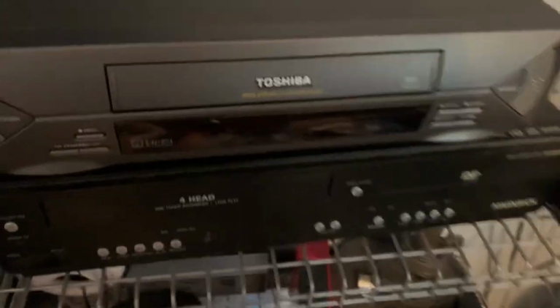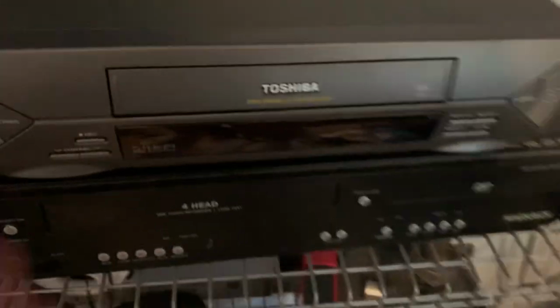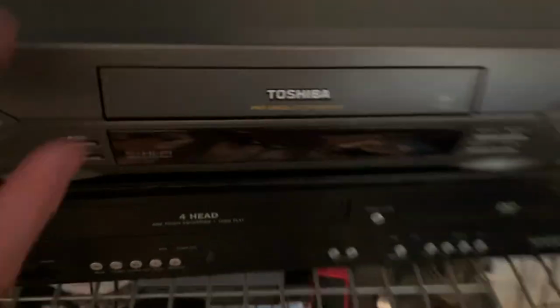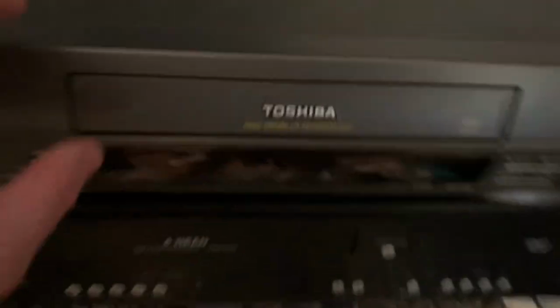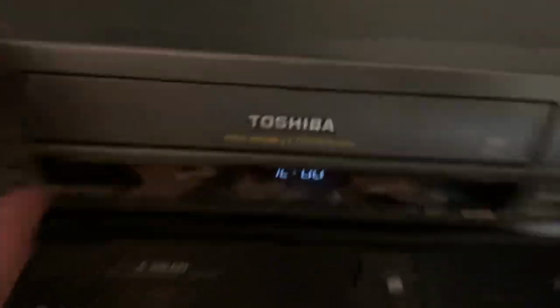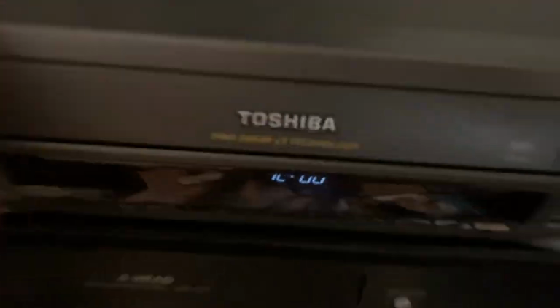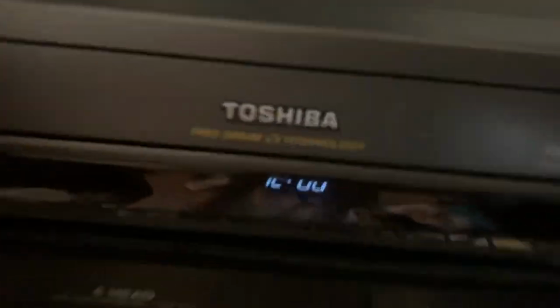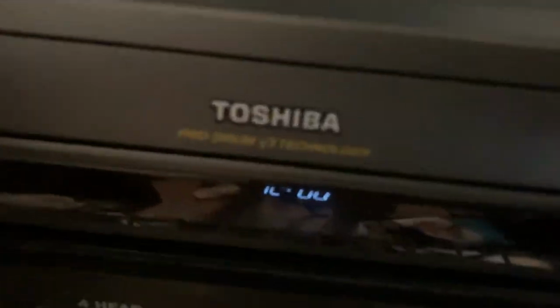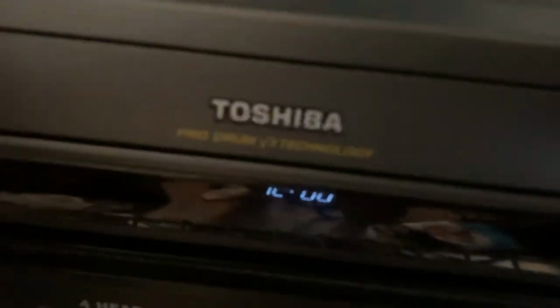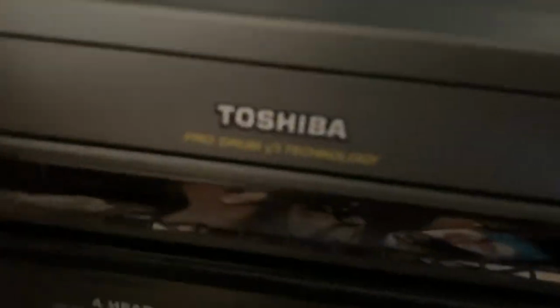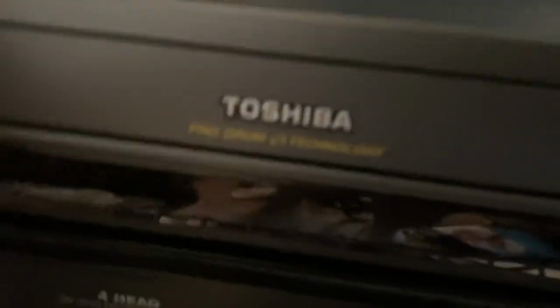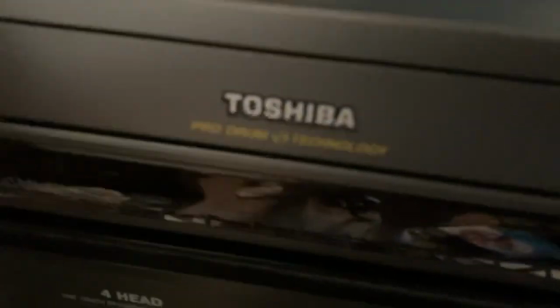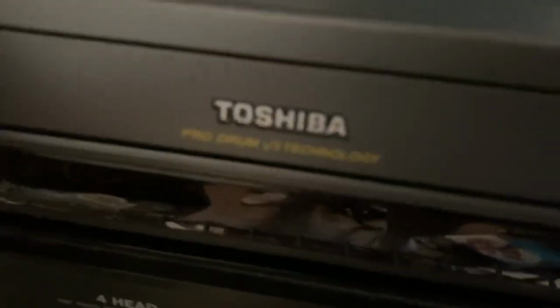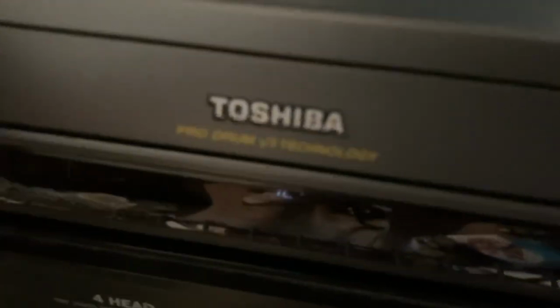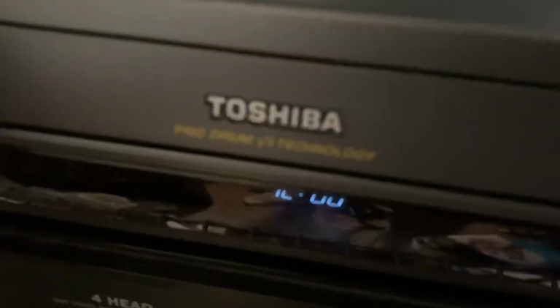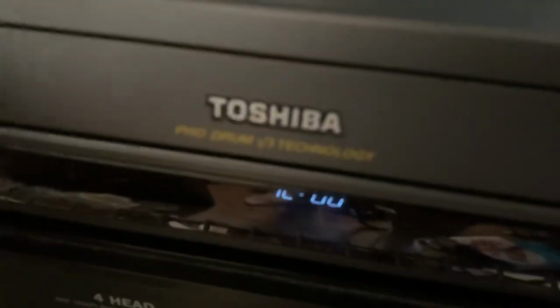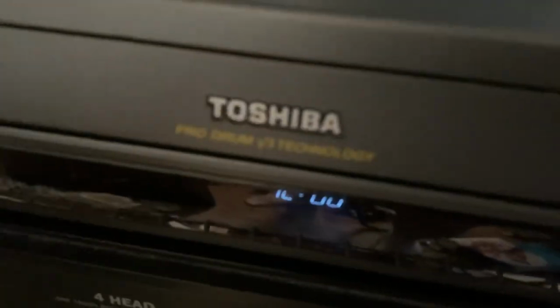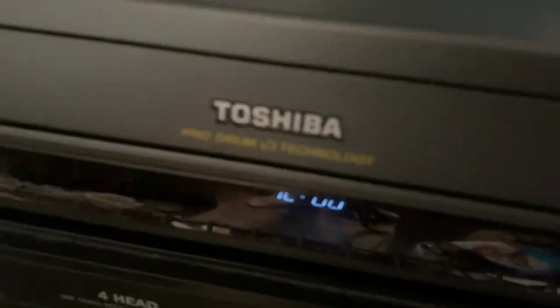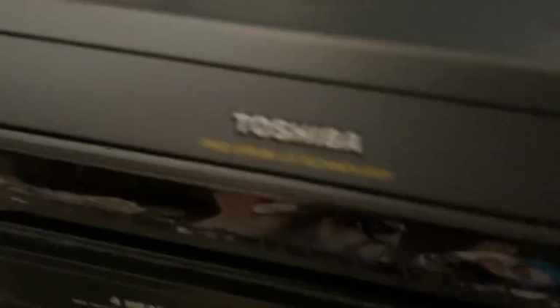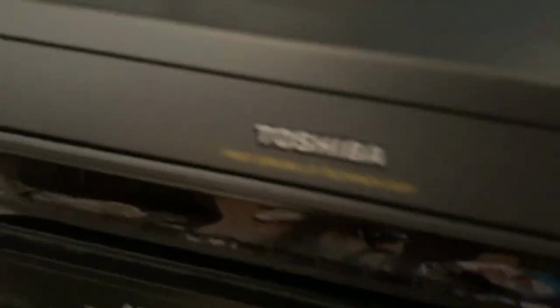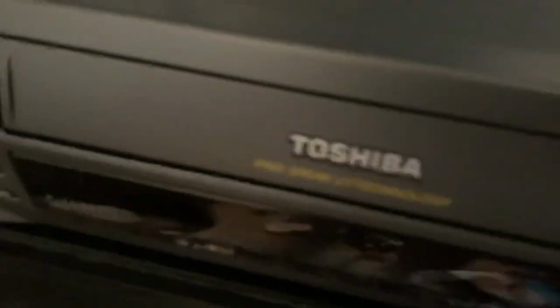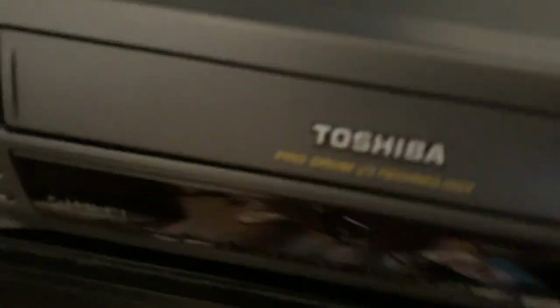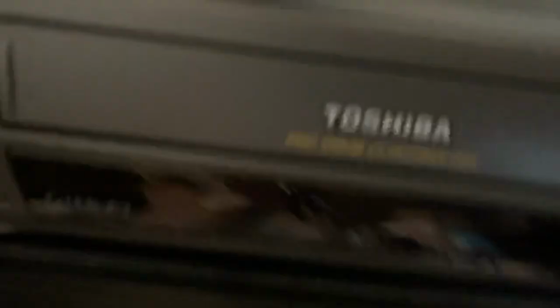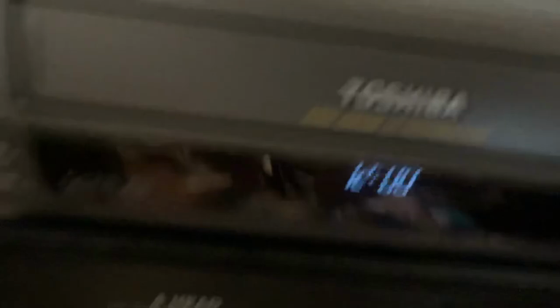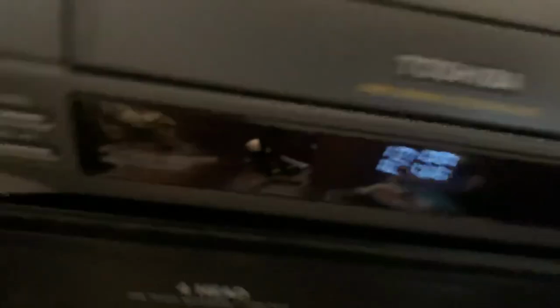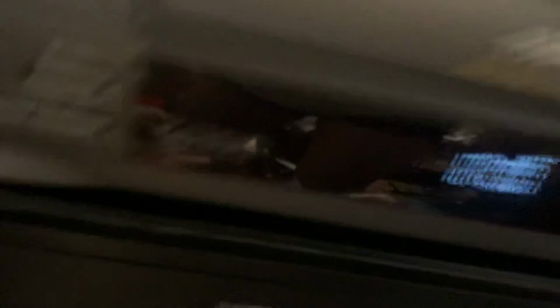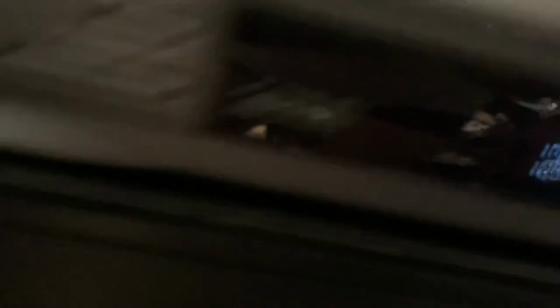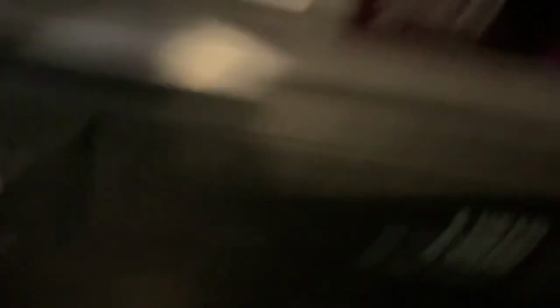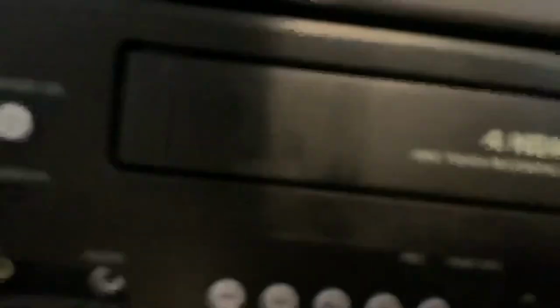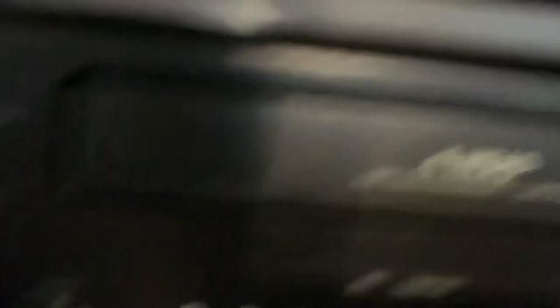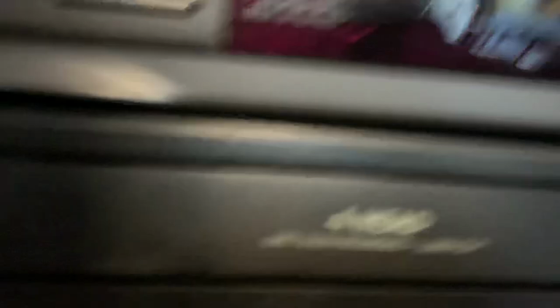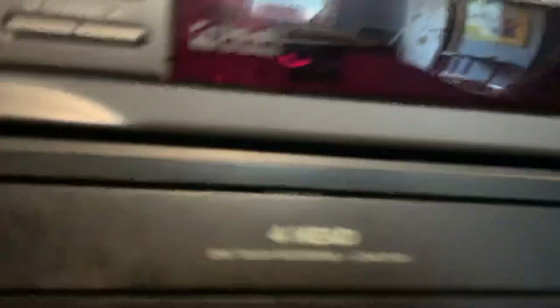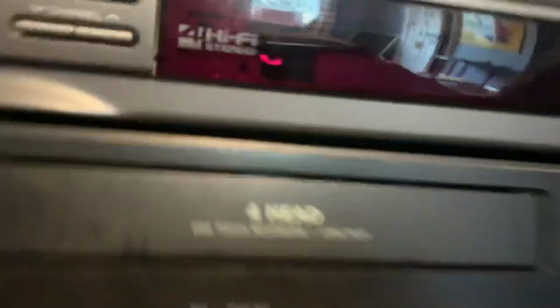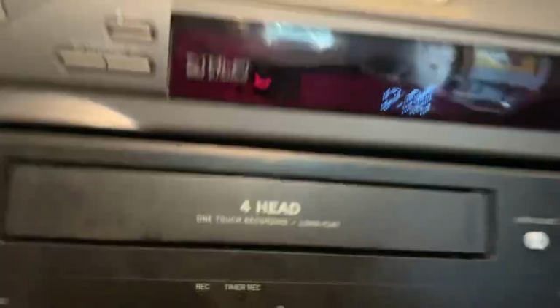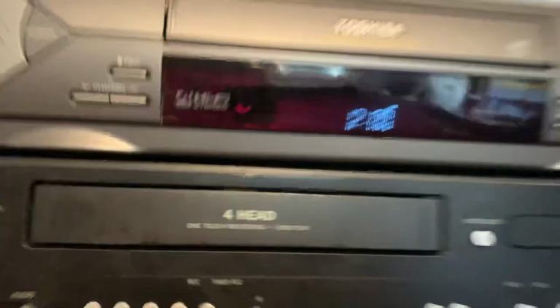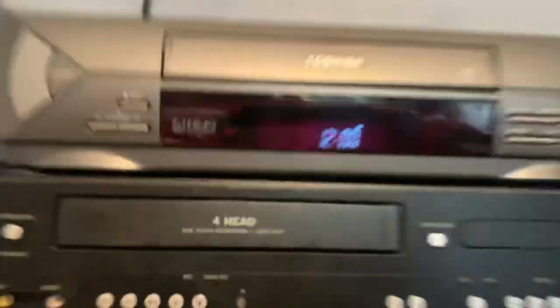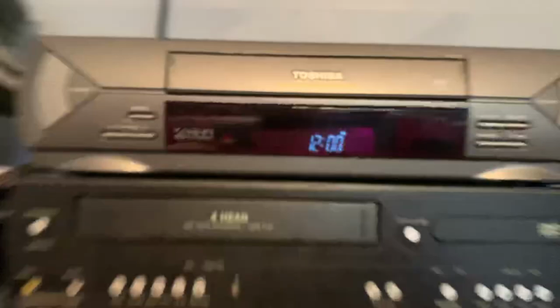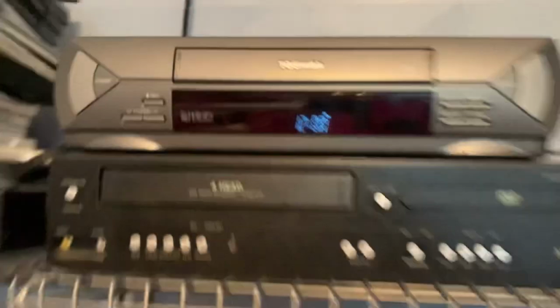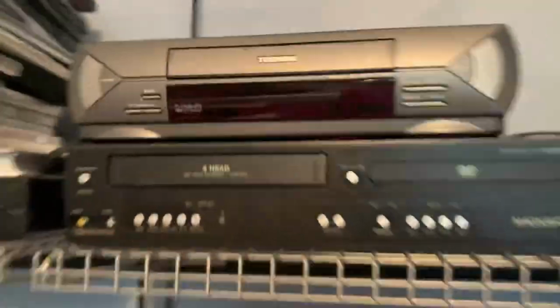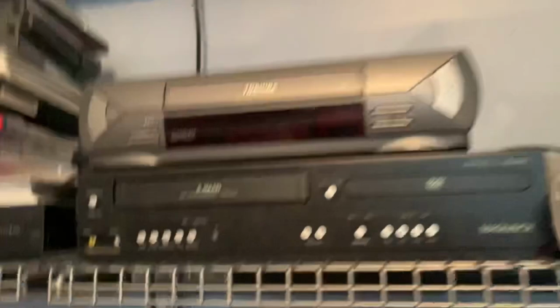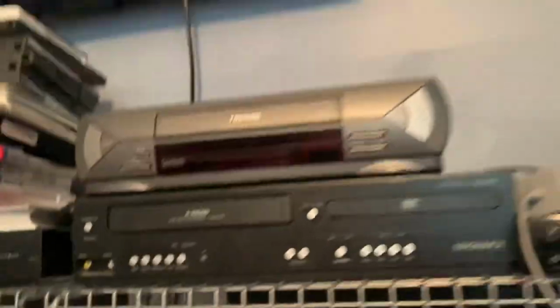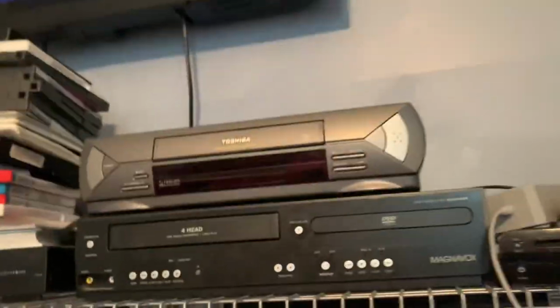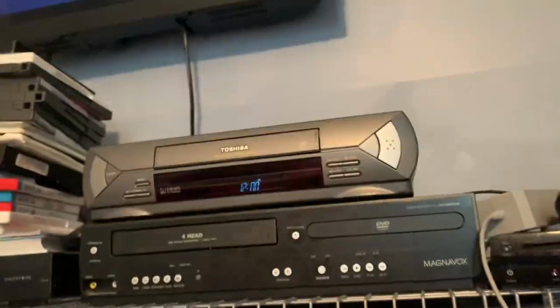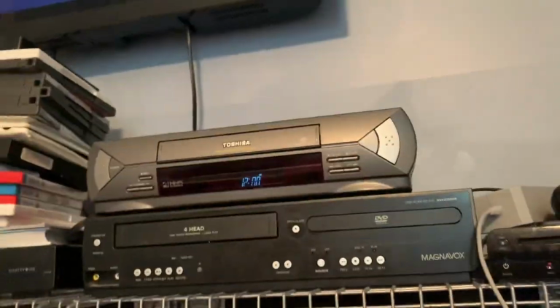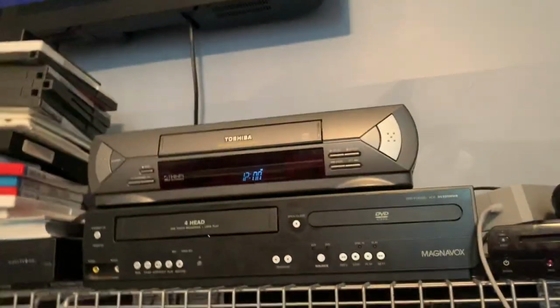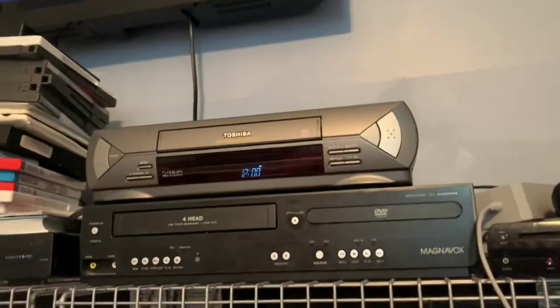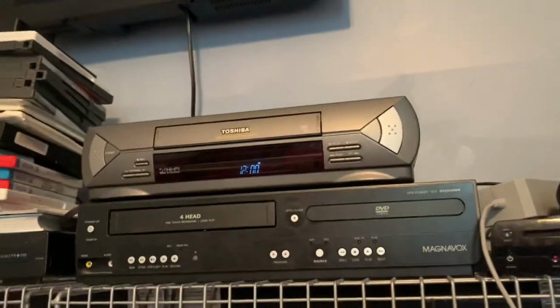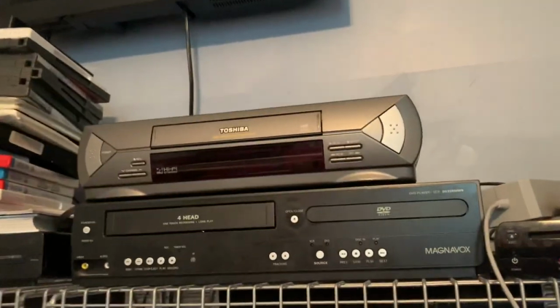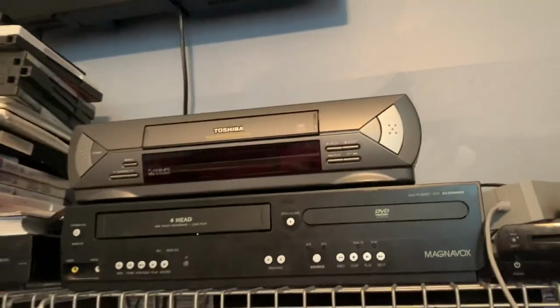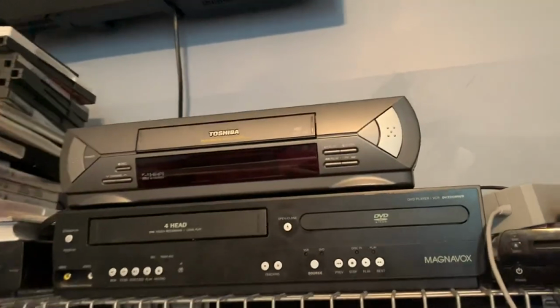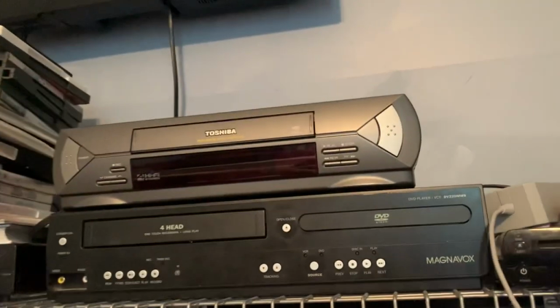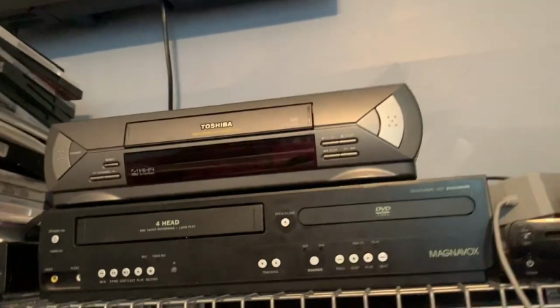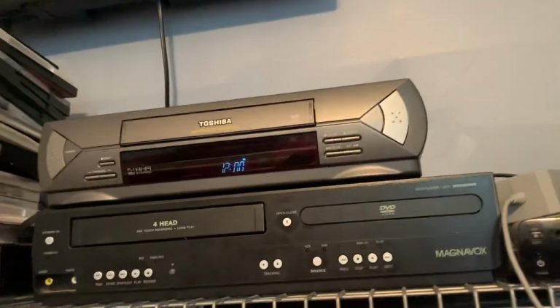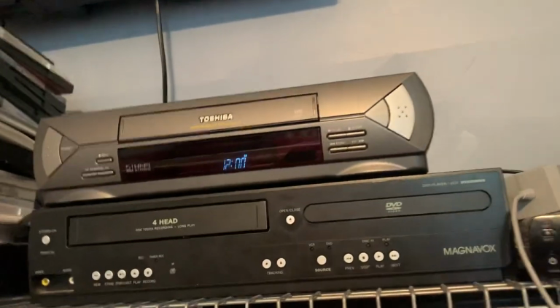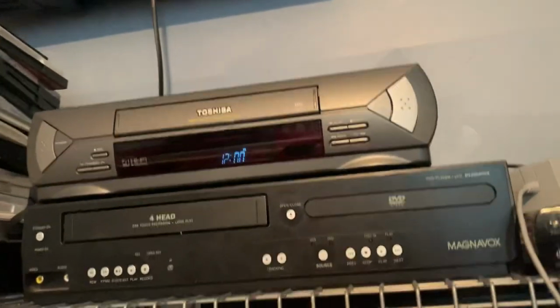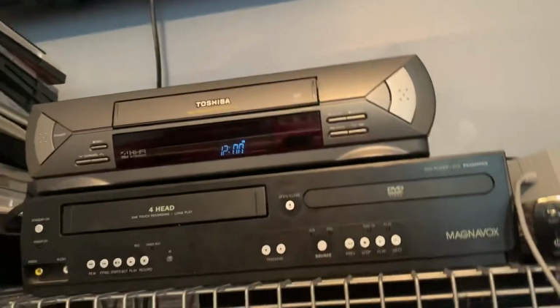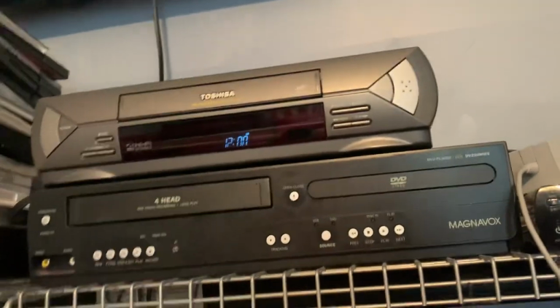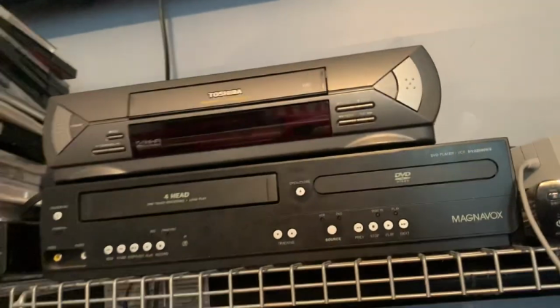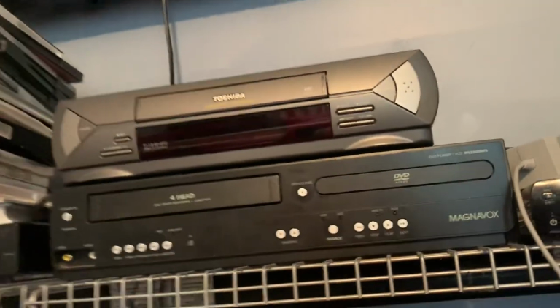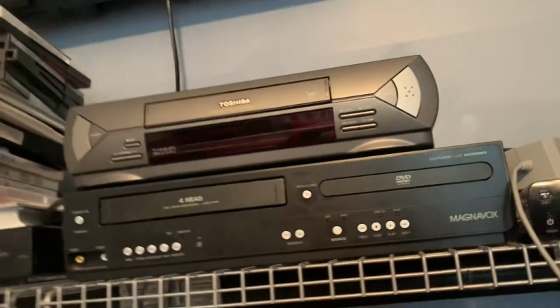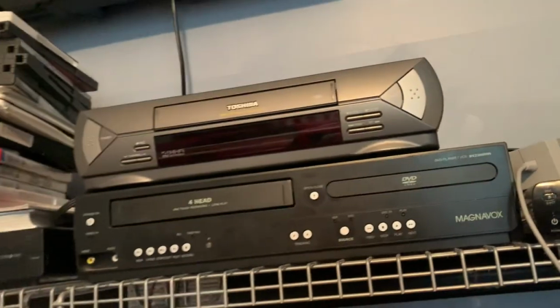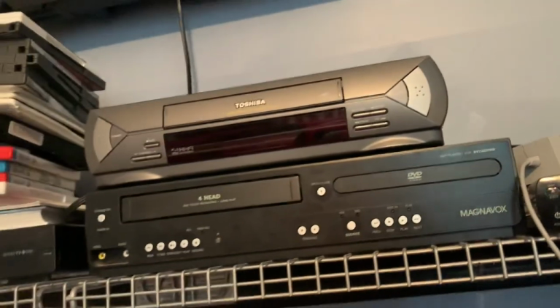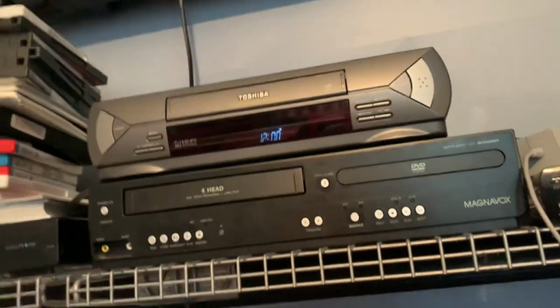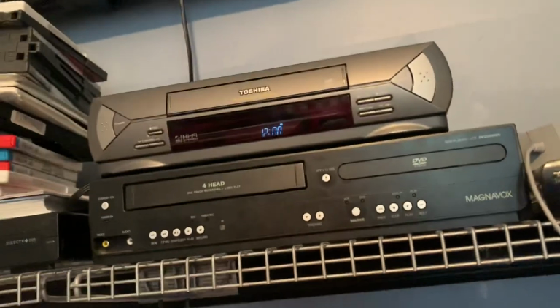This is a Toshiba VCR. Anyways, we're gonna do a demonstration on it.